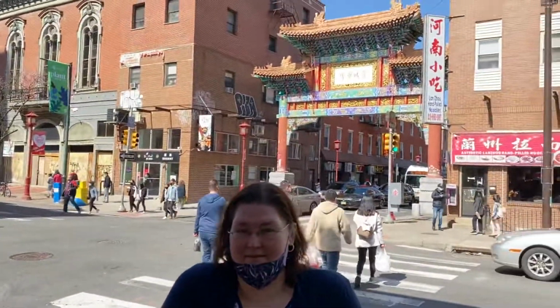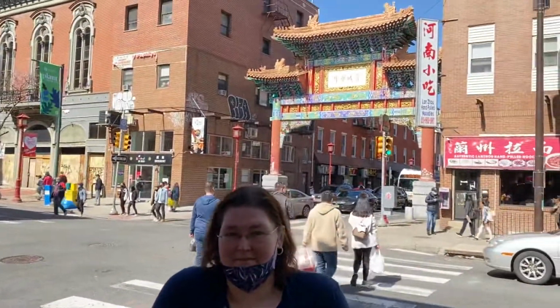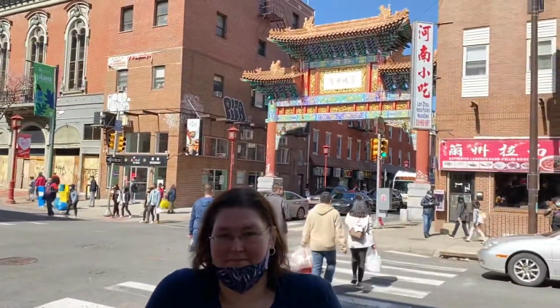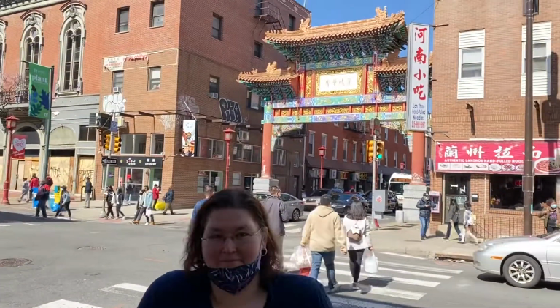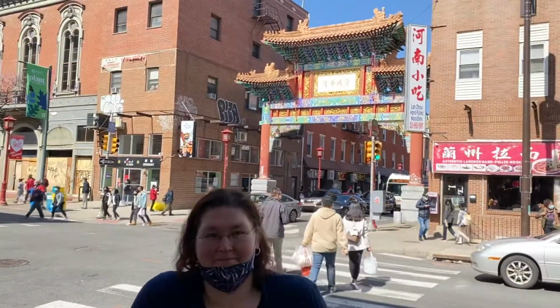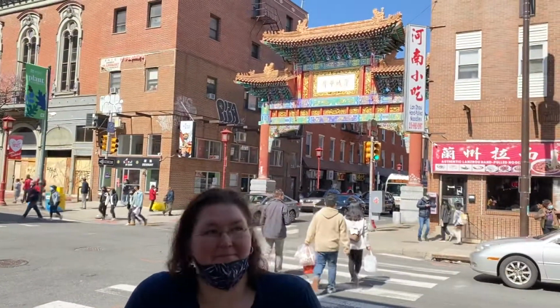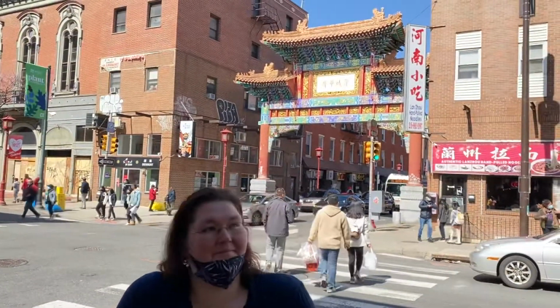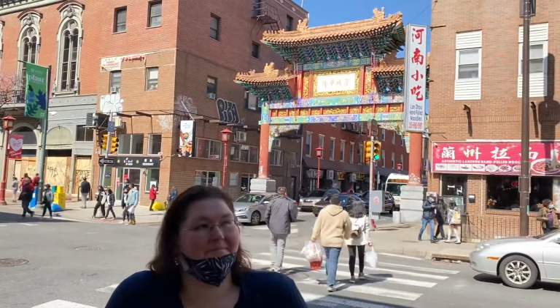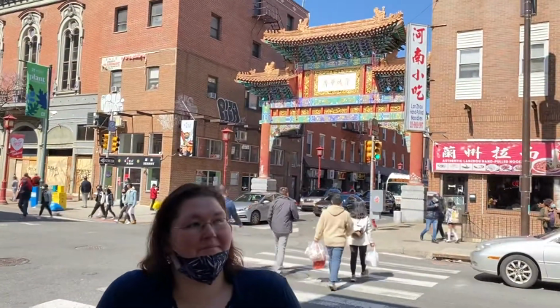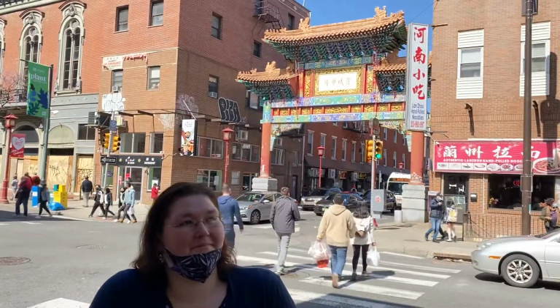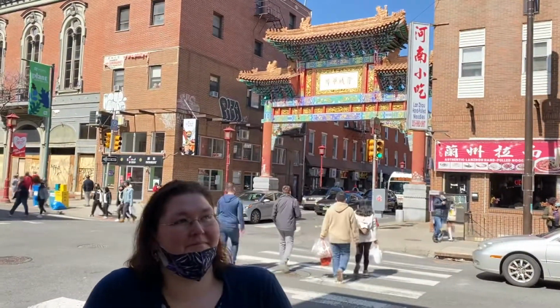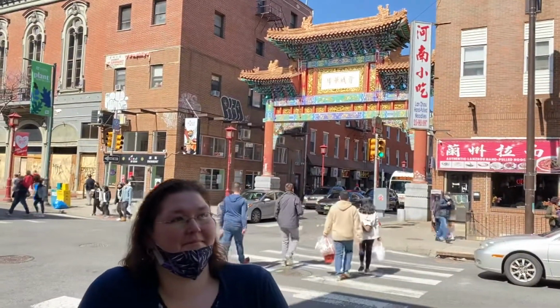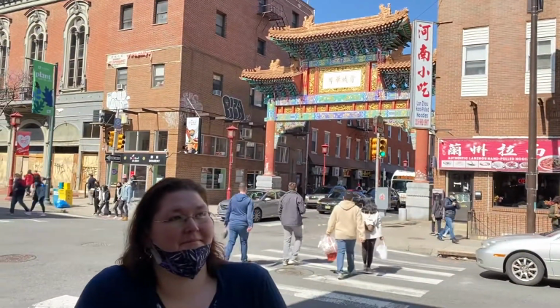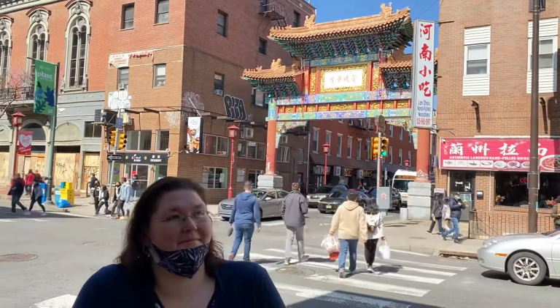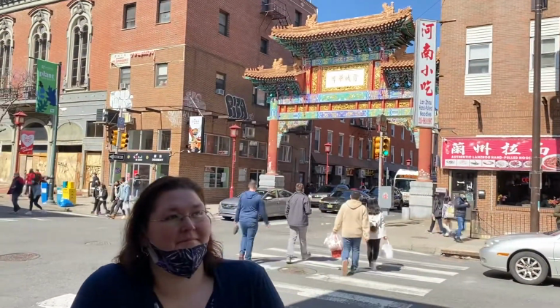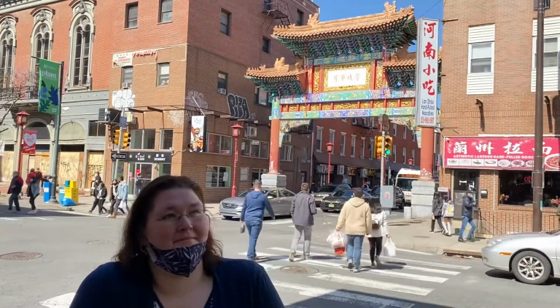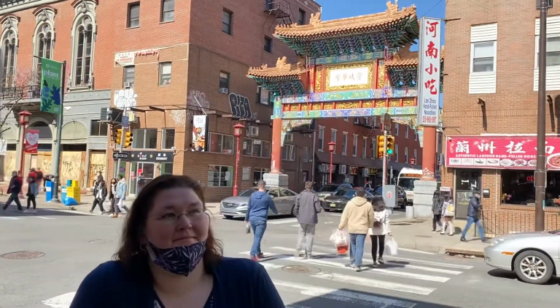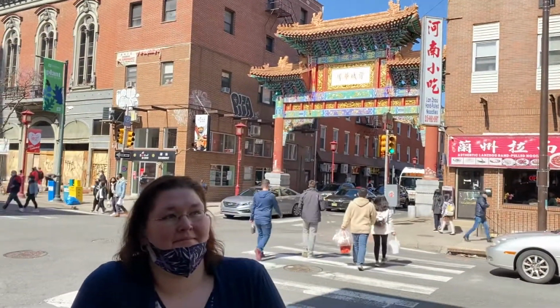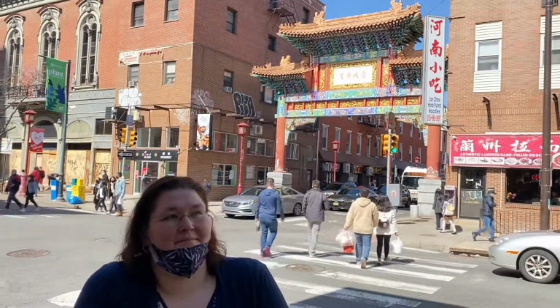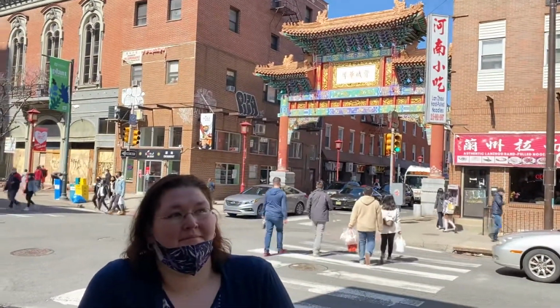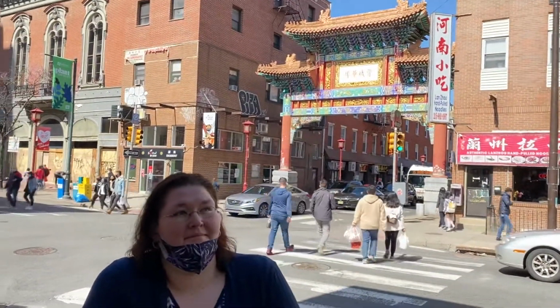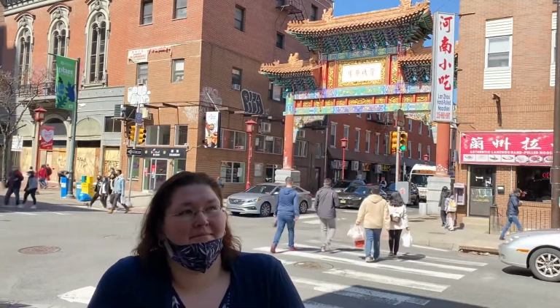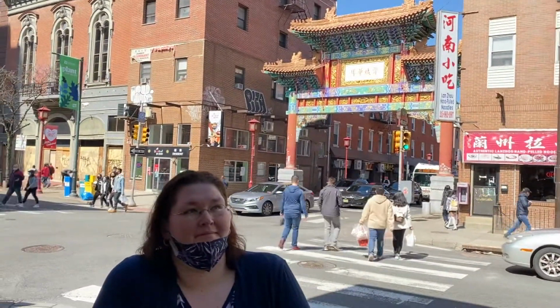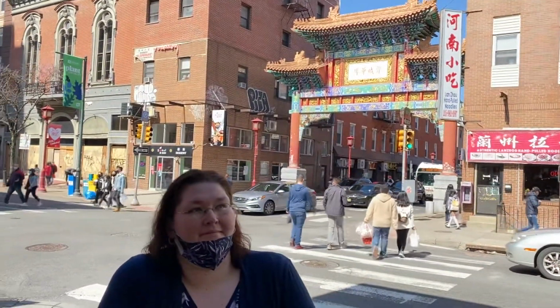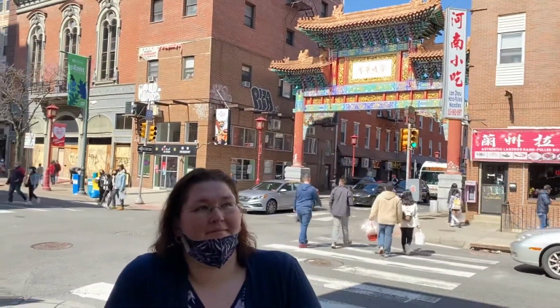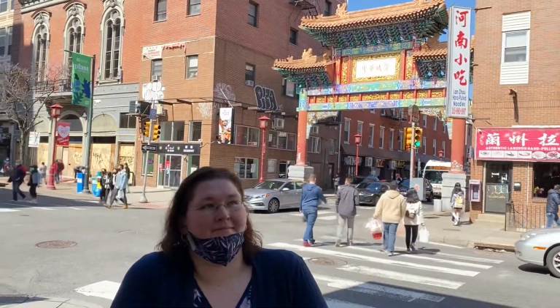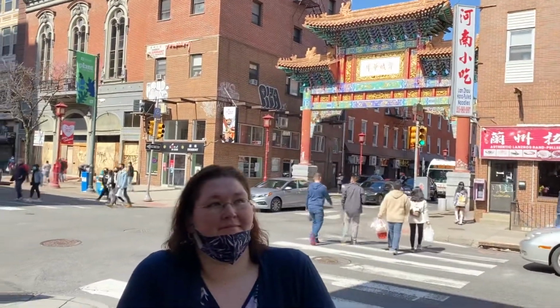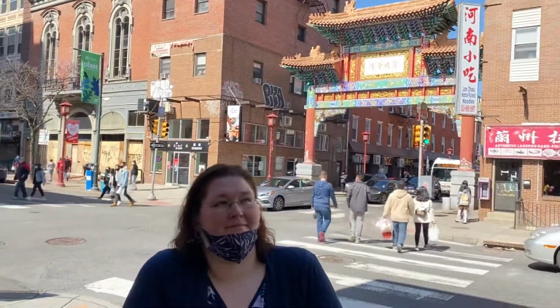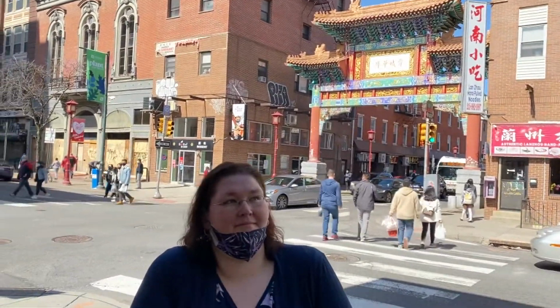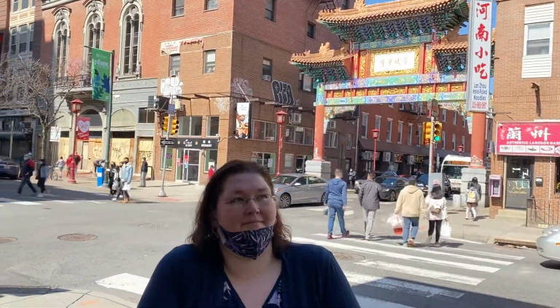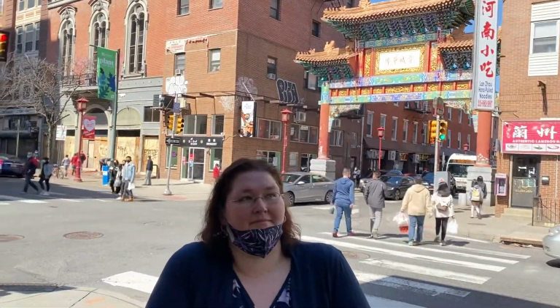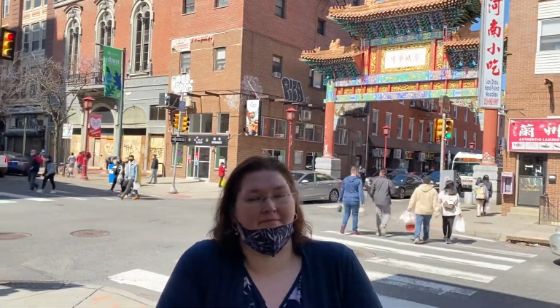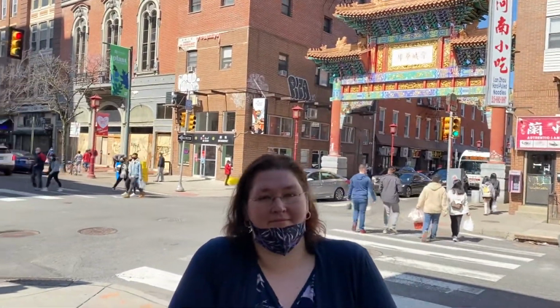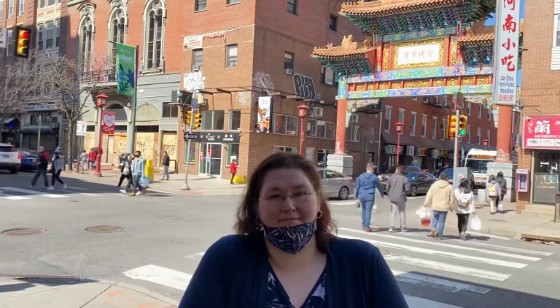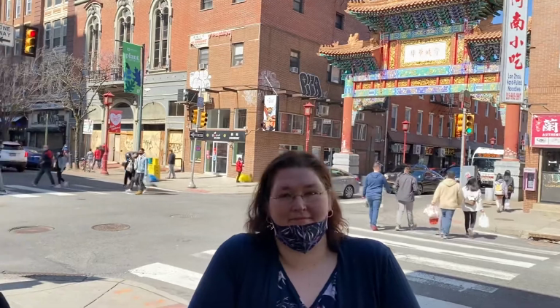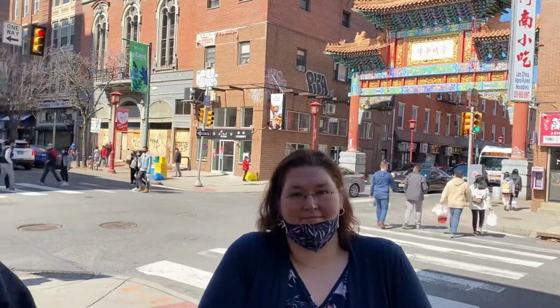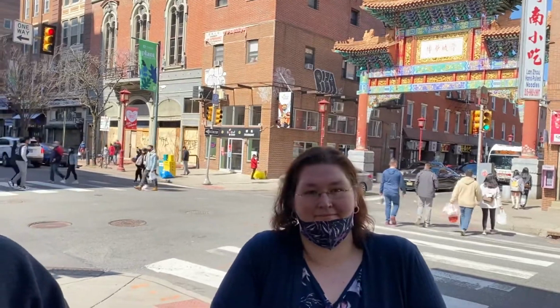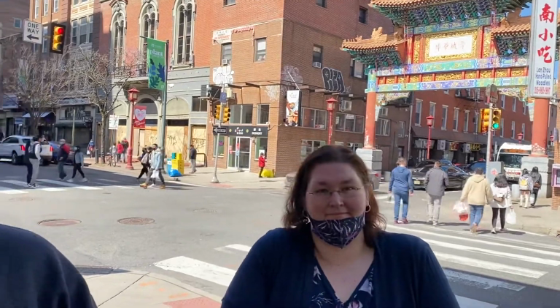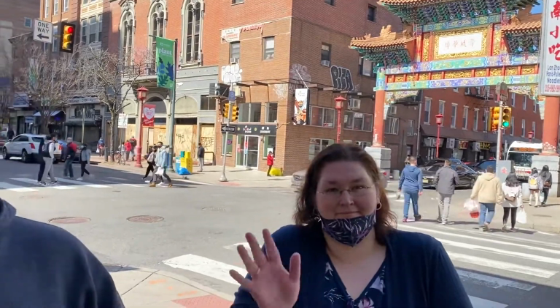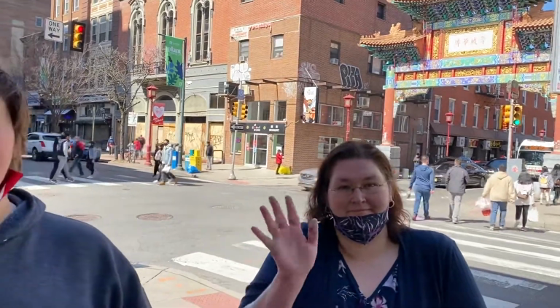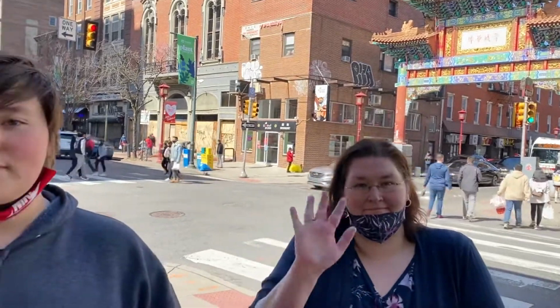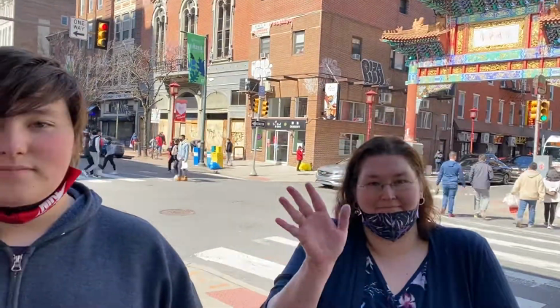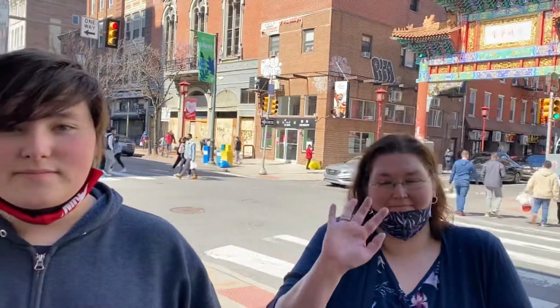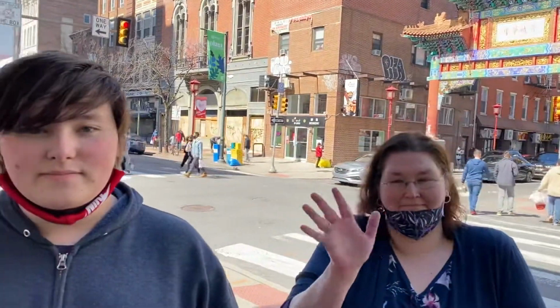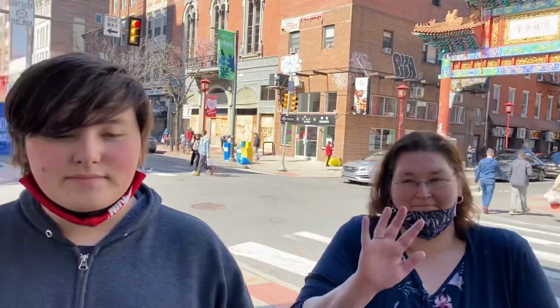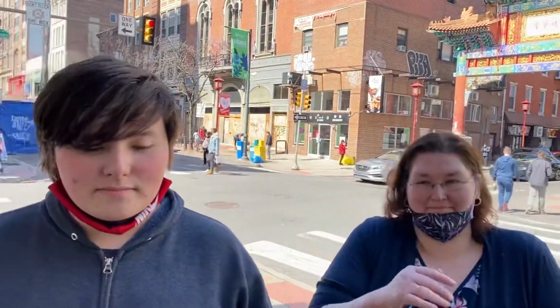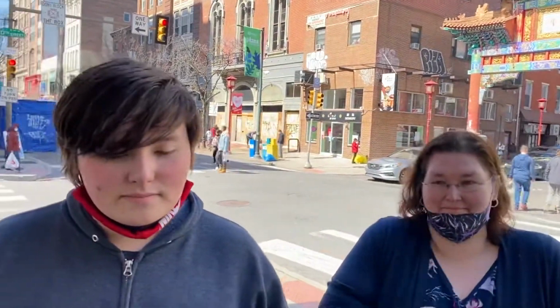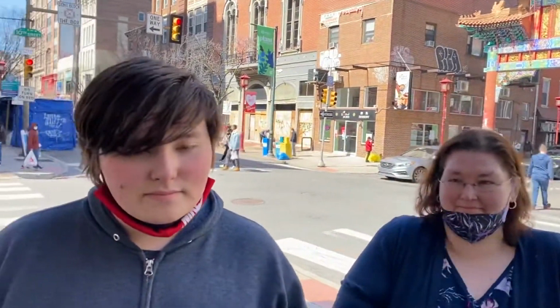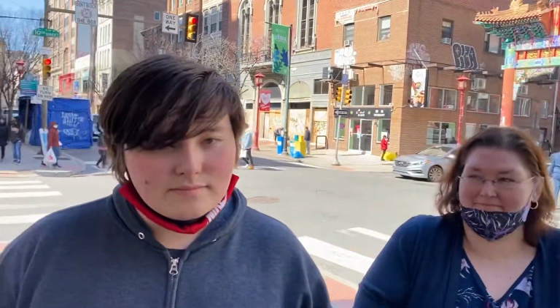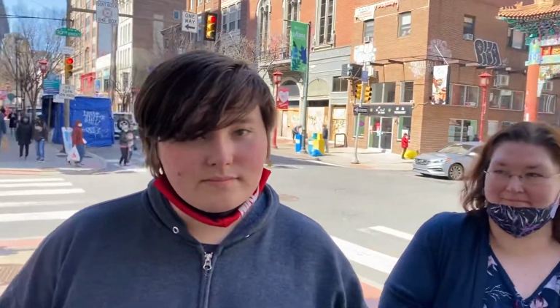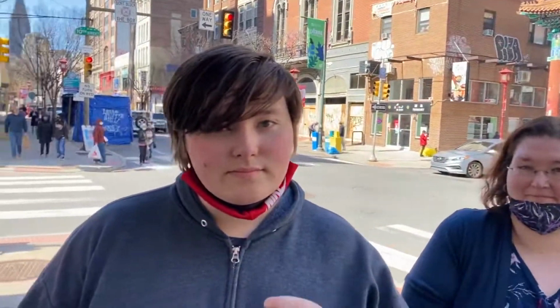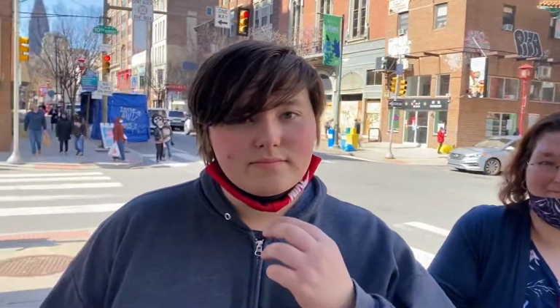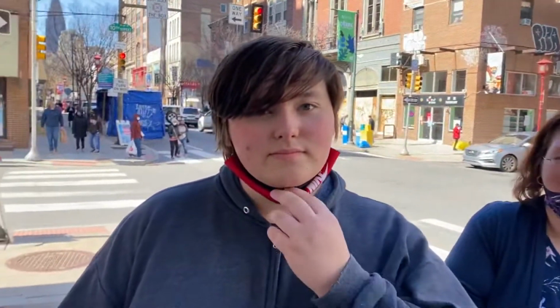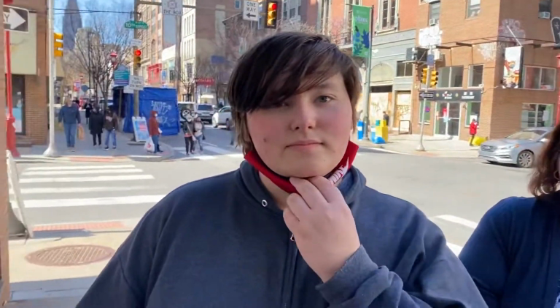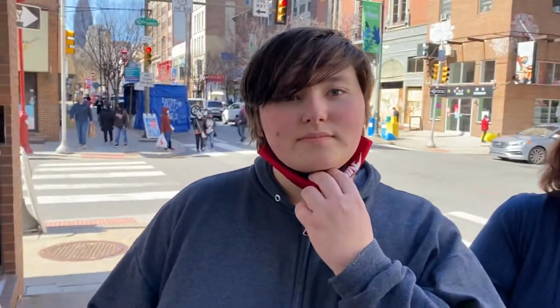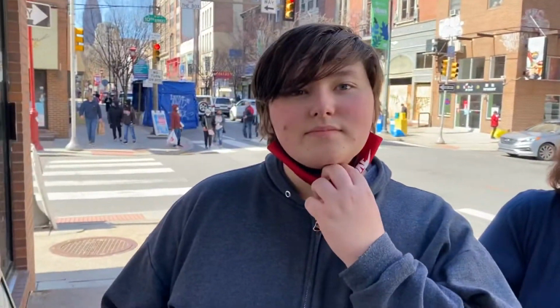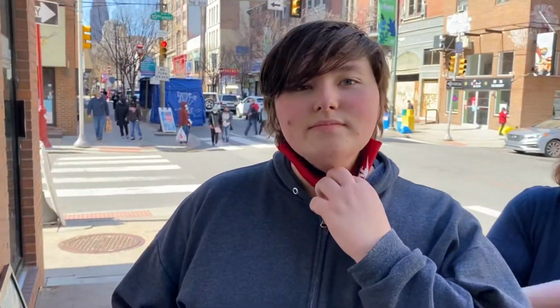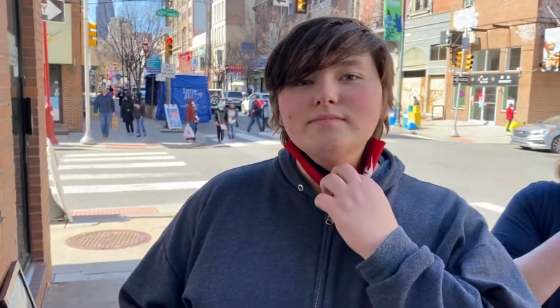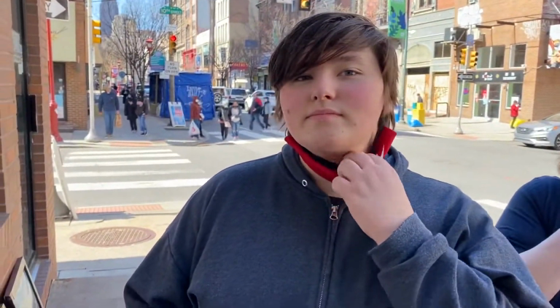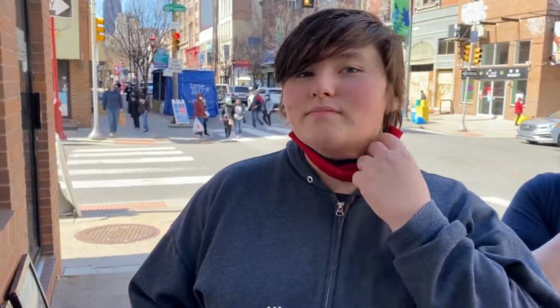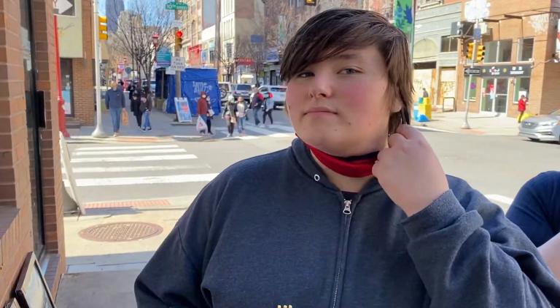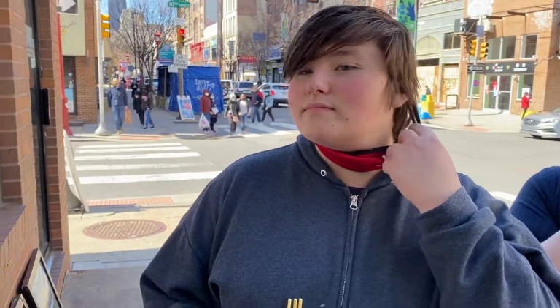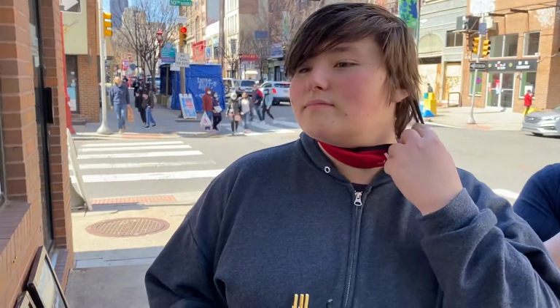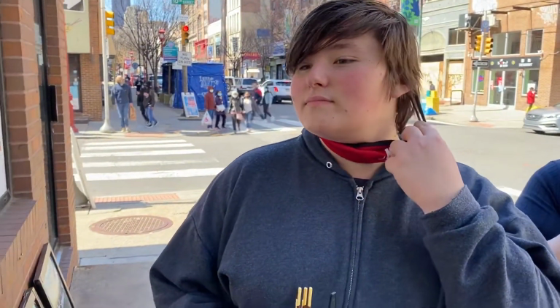There's the Arch down here in Chinatown. Jen wearing her mask, sort of. Josh has got his down.